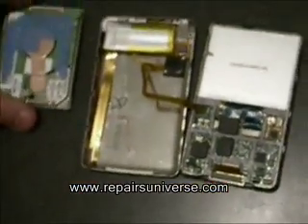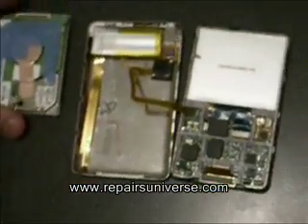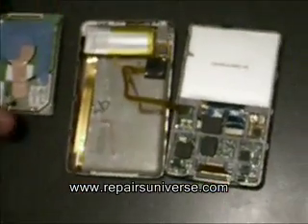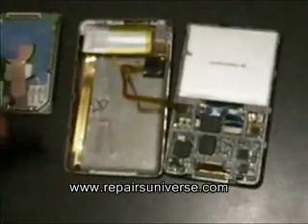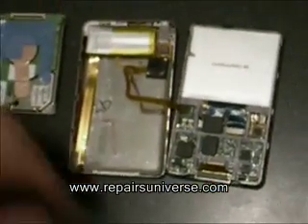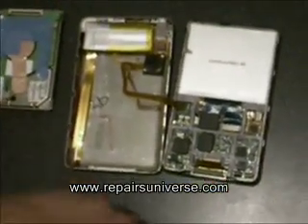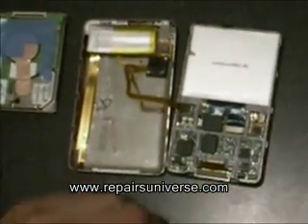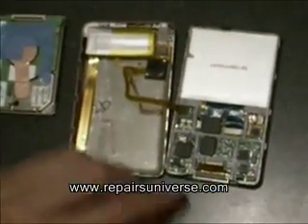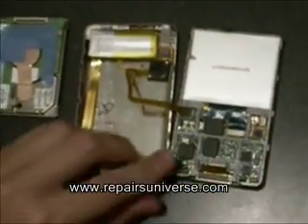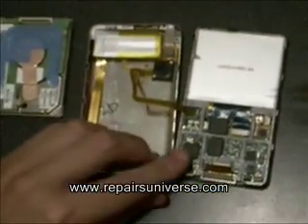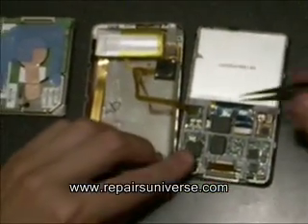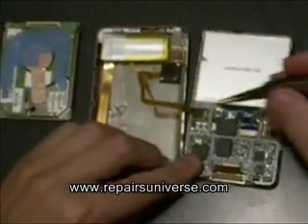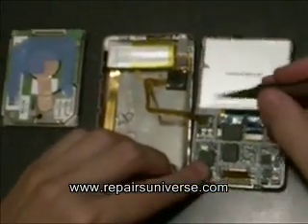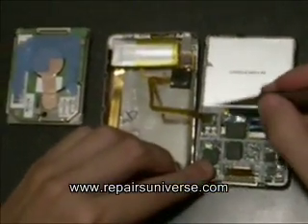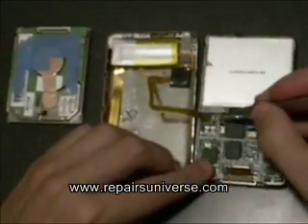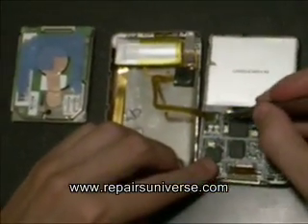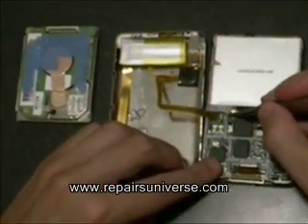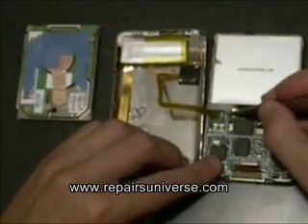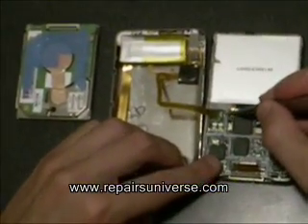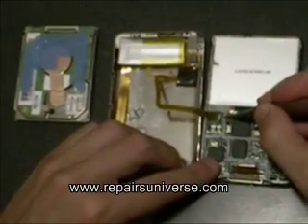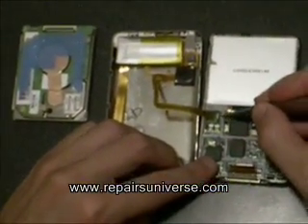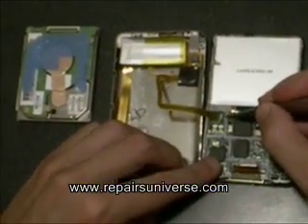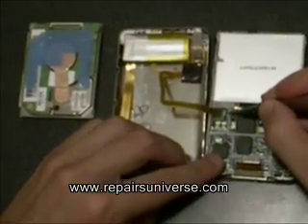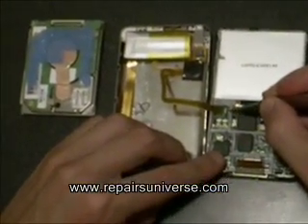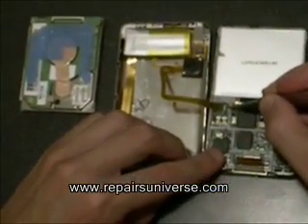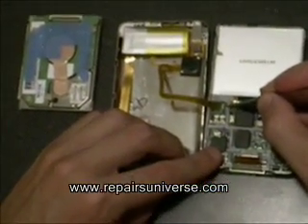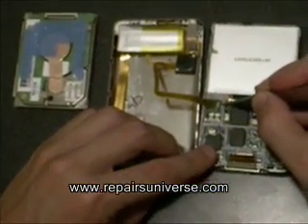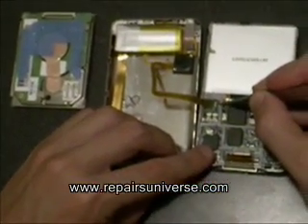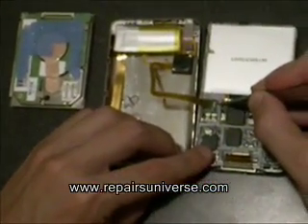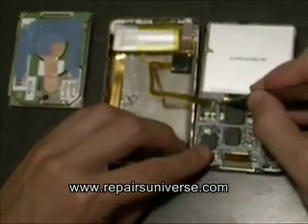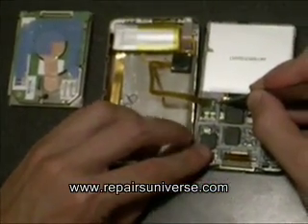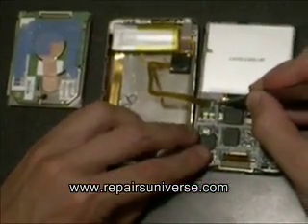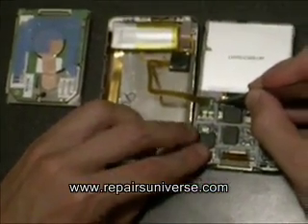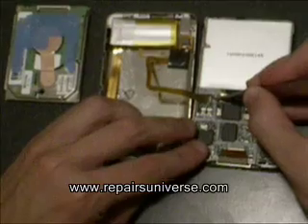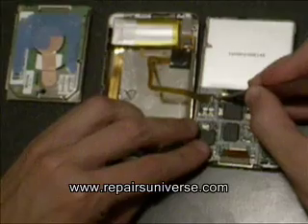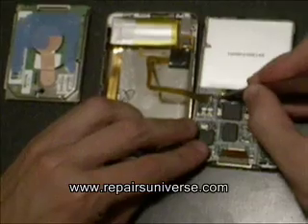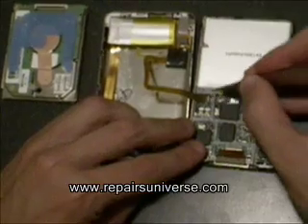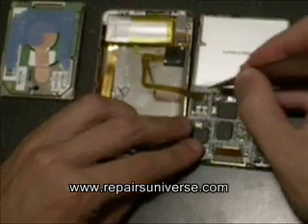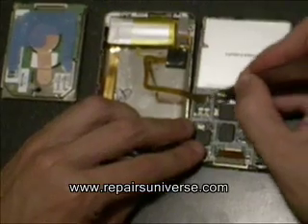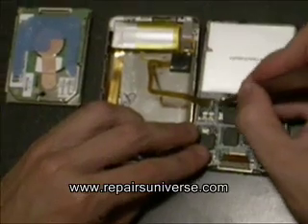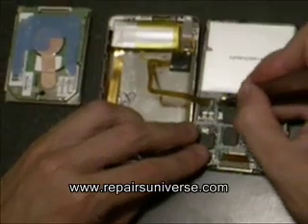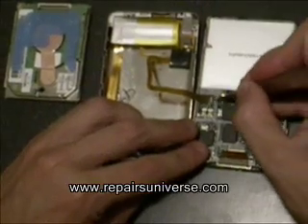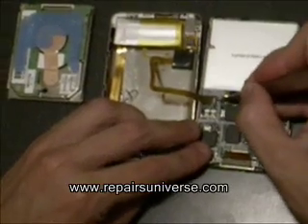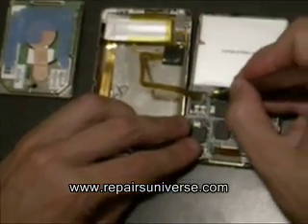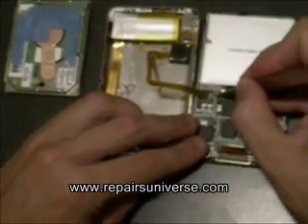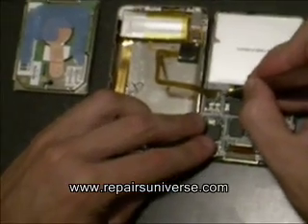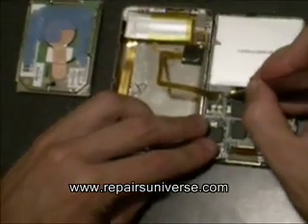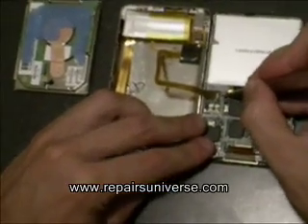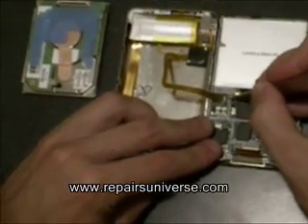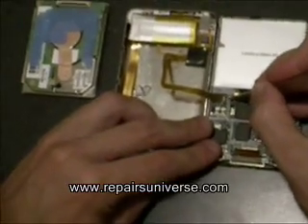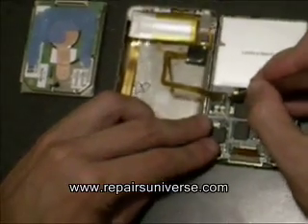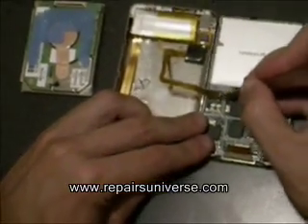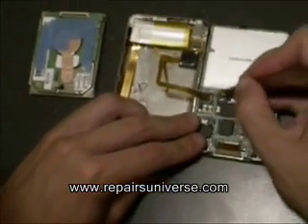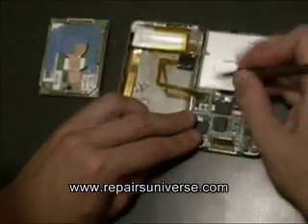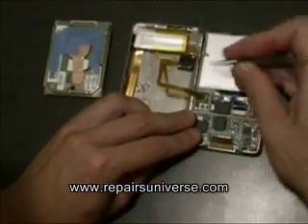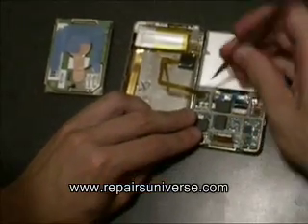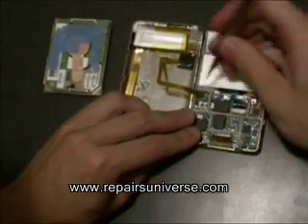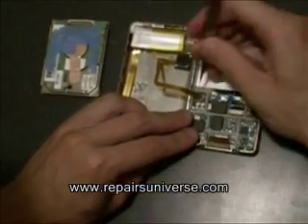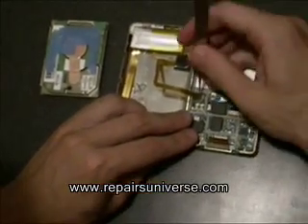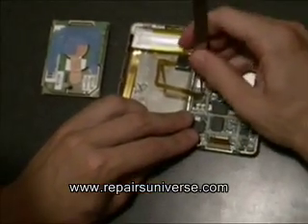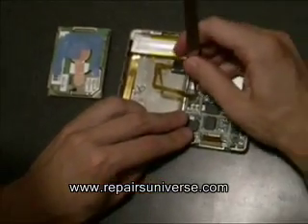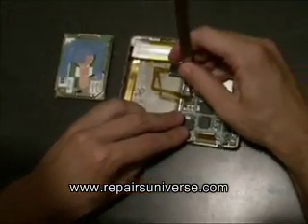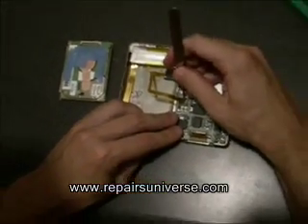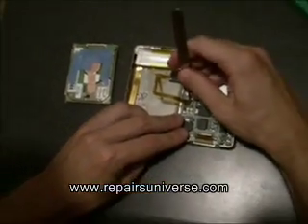The next ribbon to remove is done exactly the same way. Just lift up the clip and release the cable.